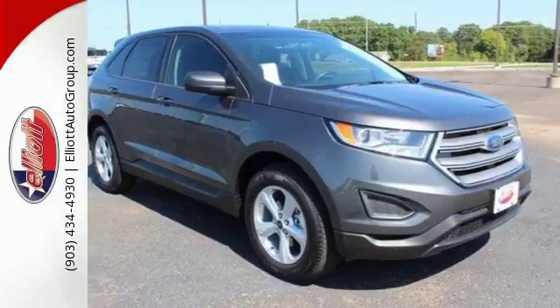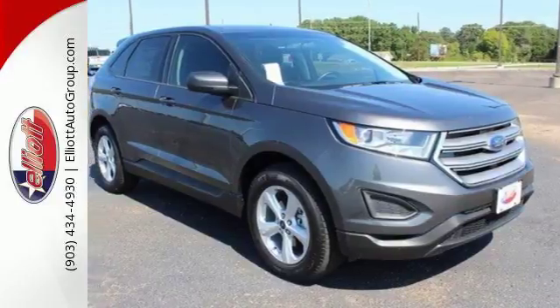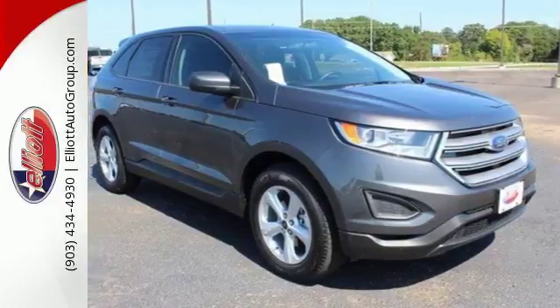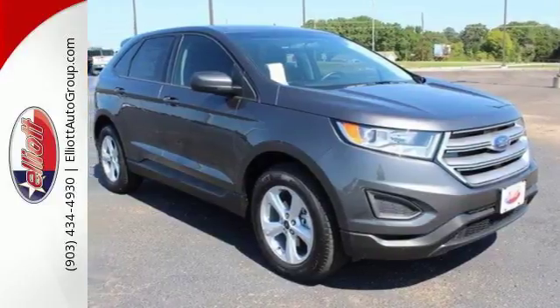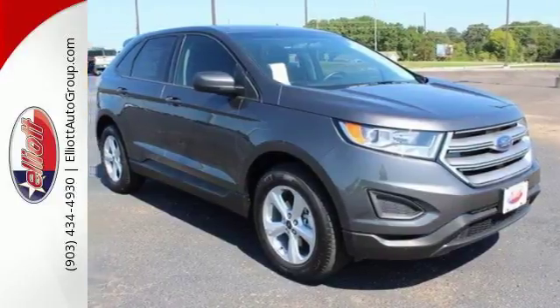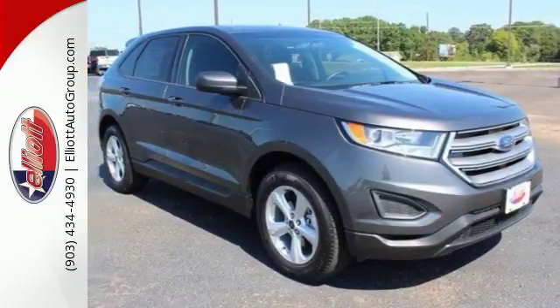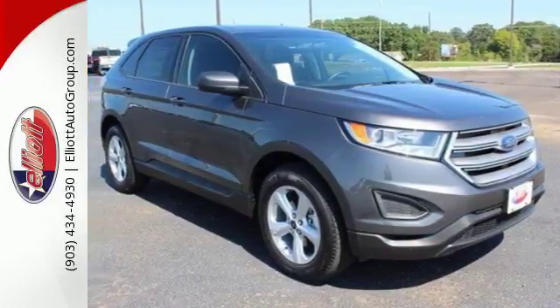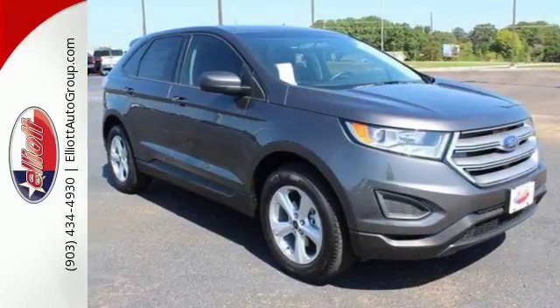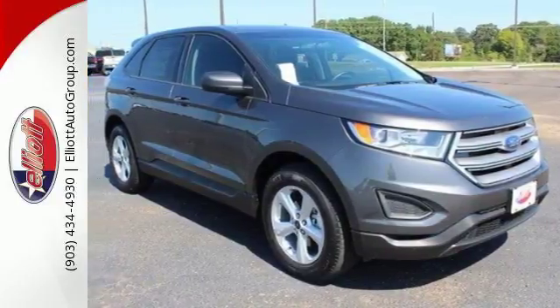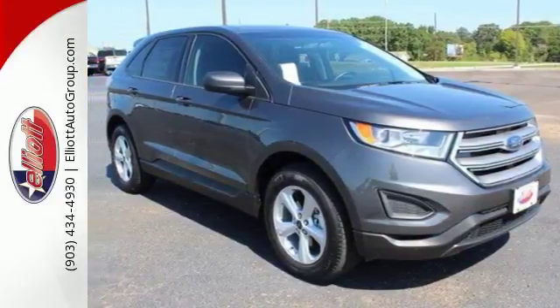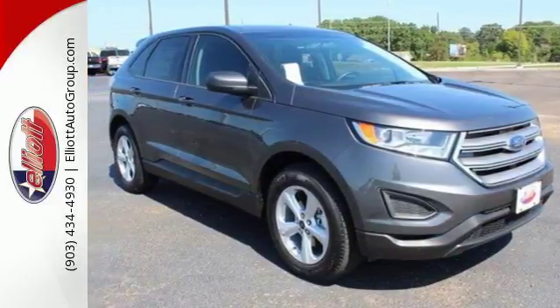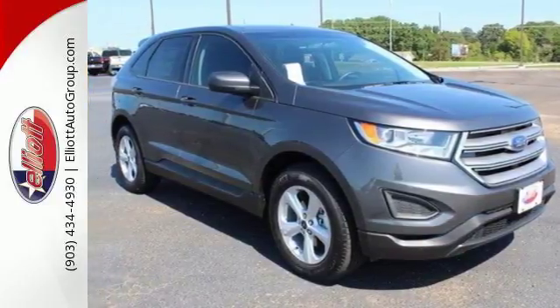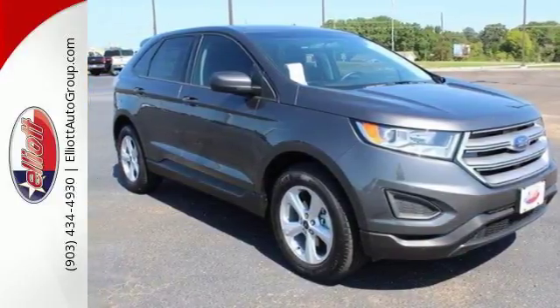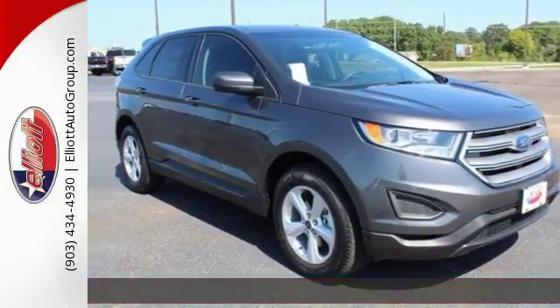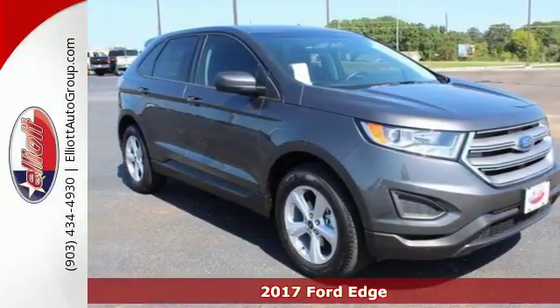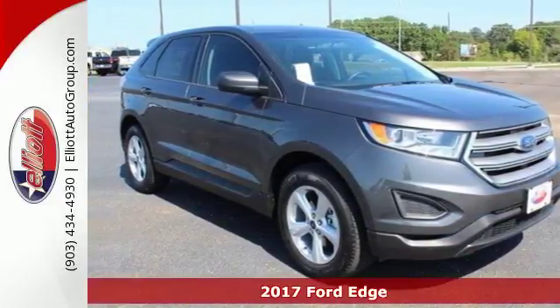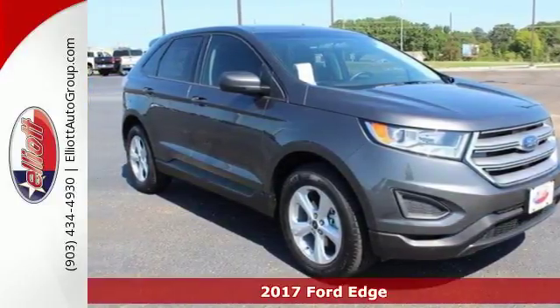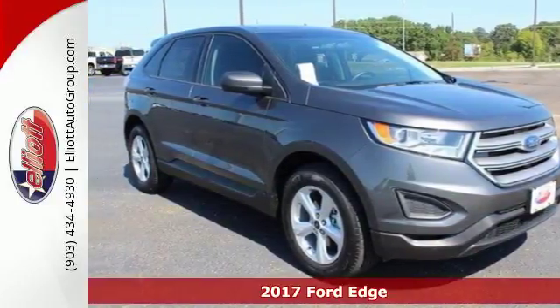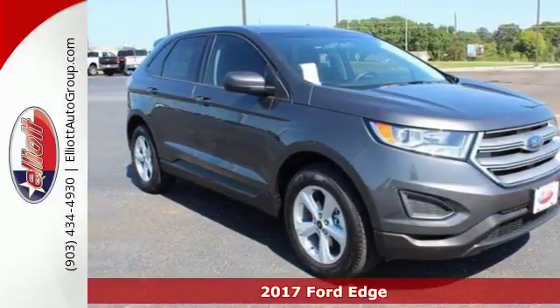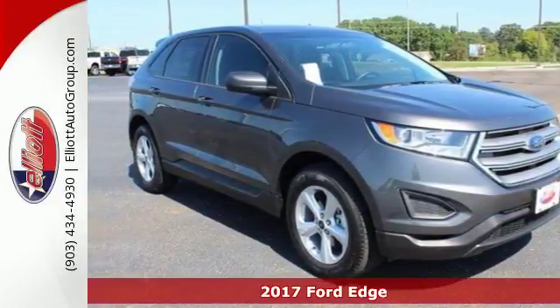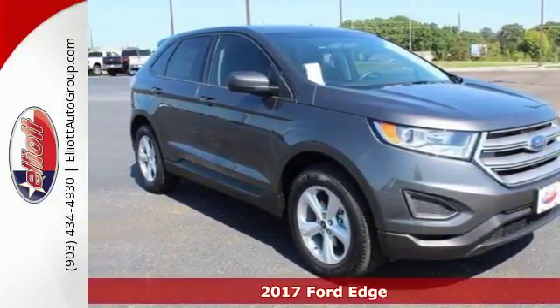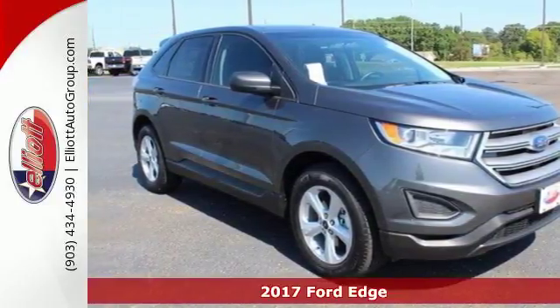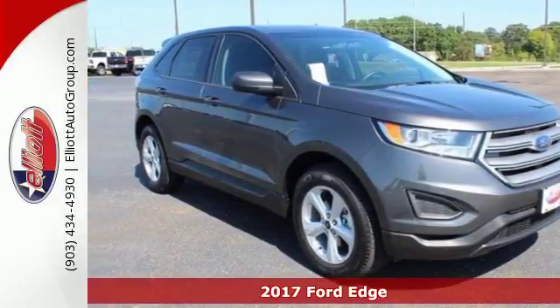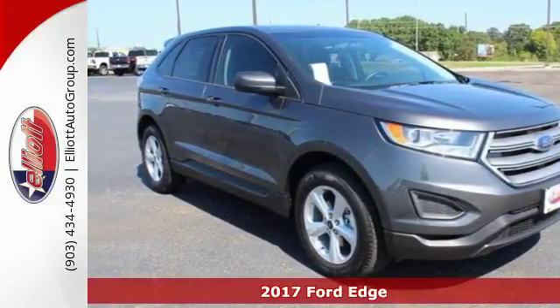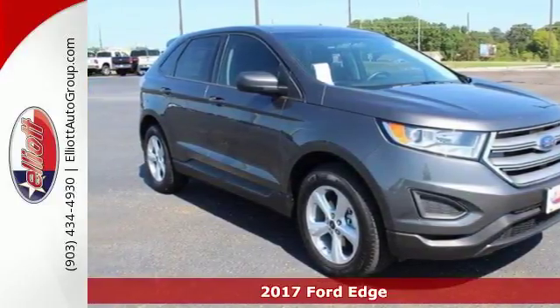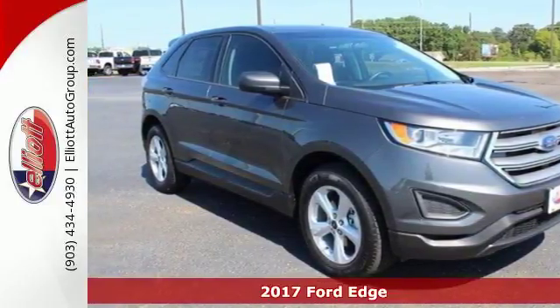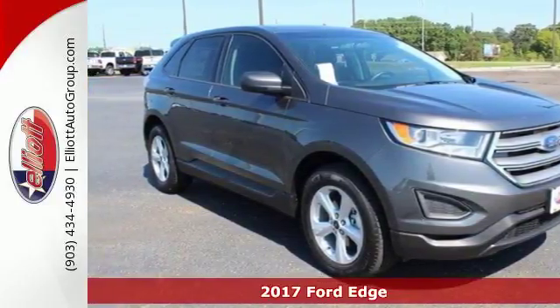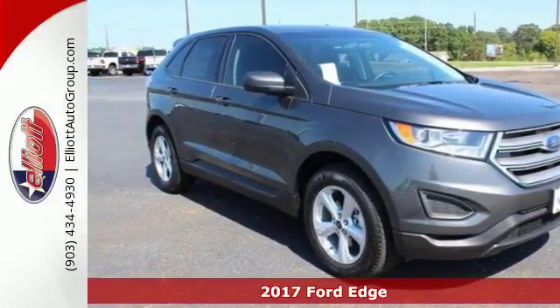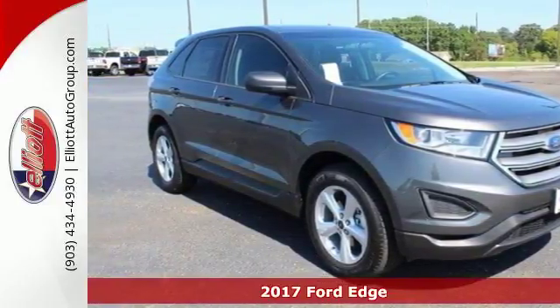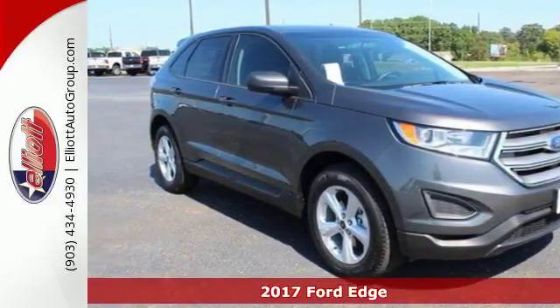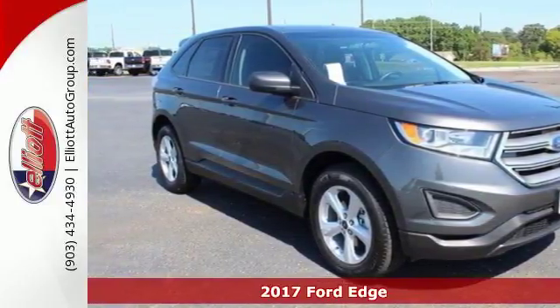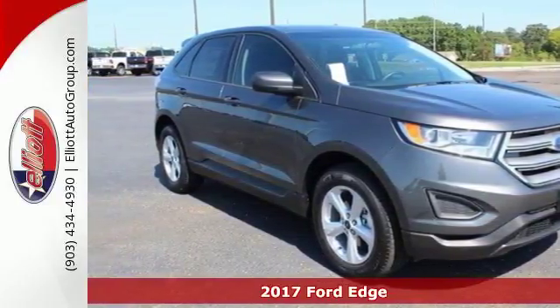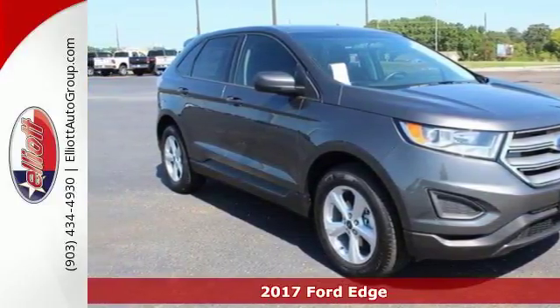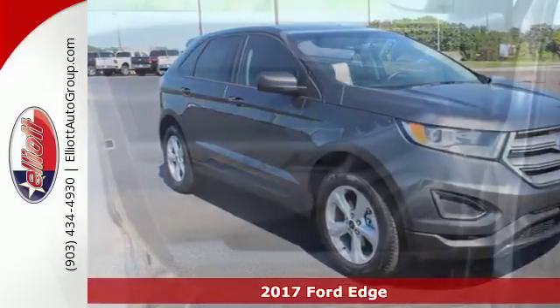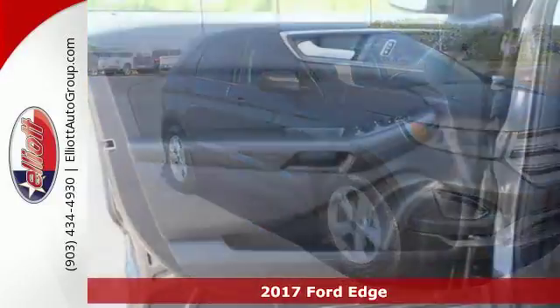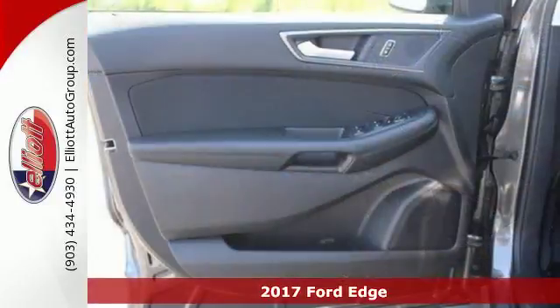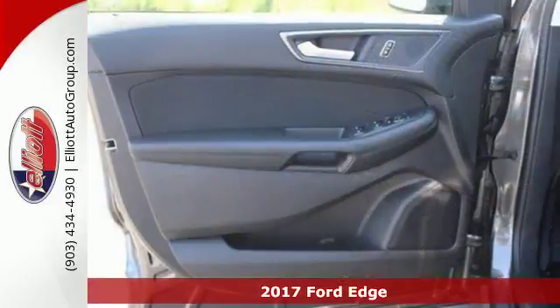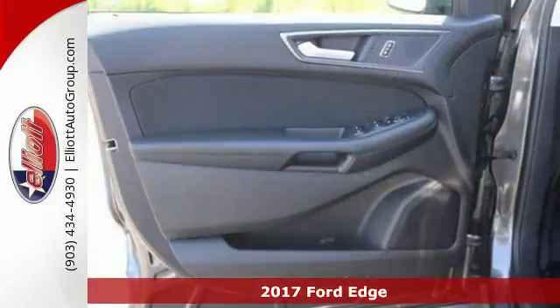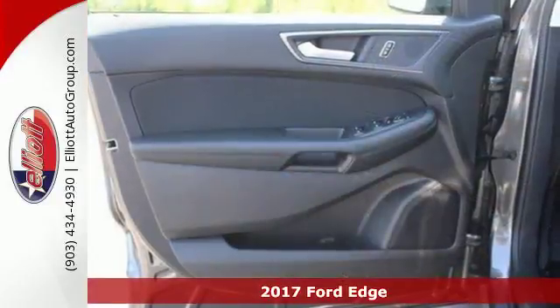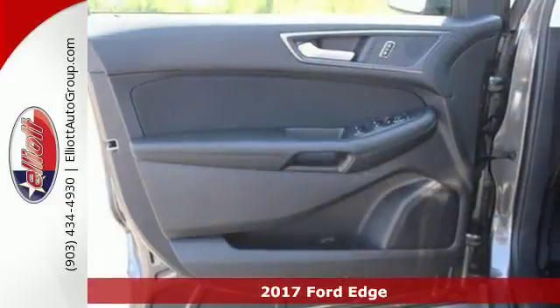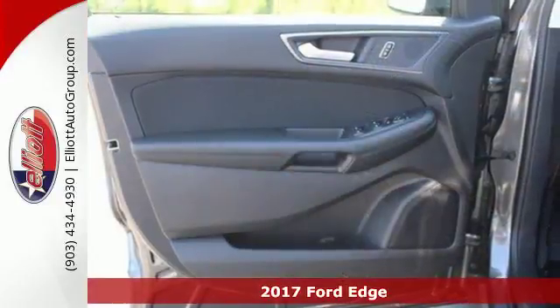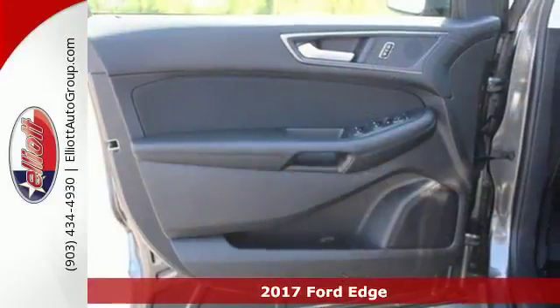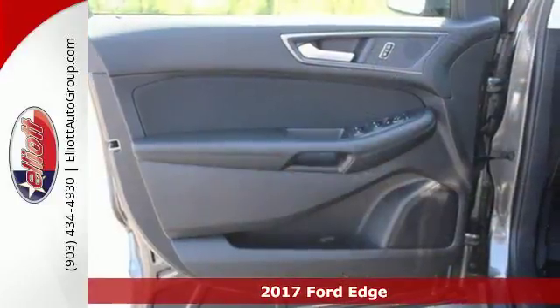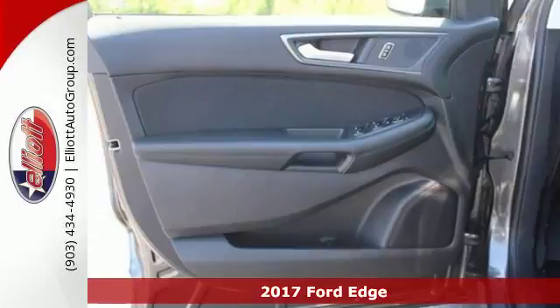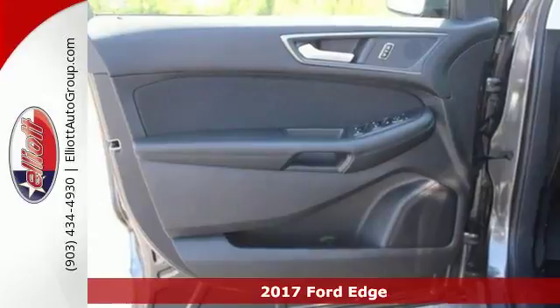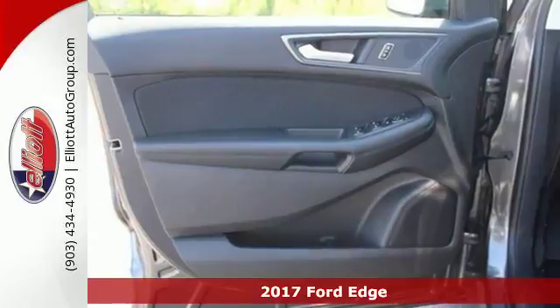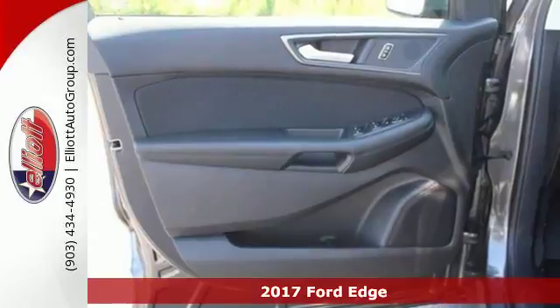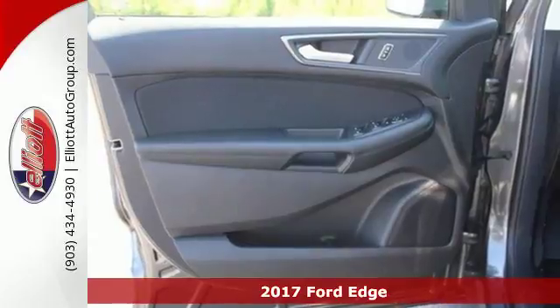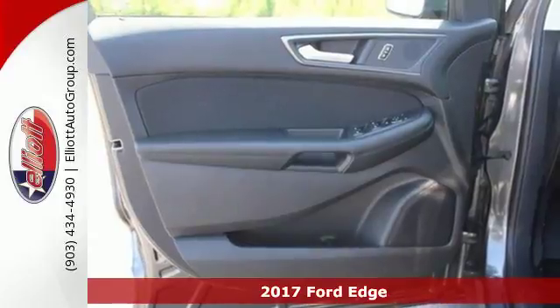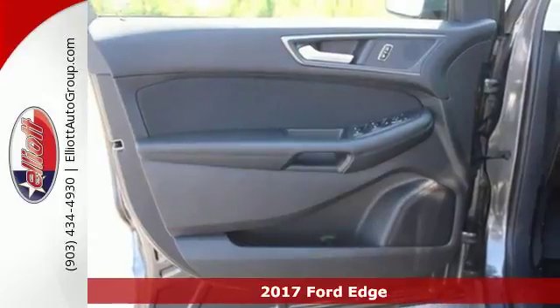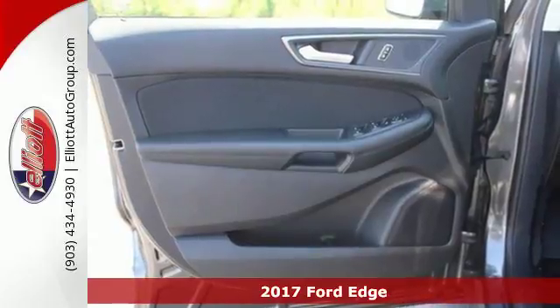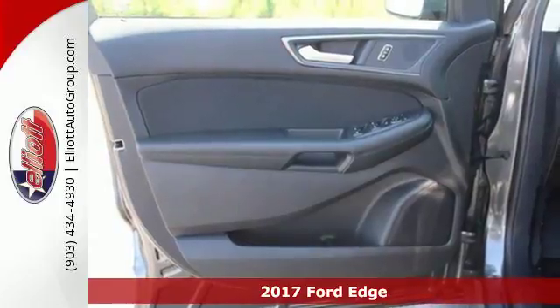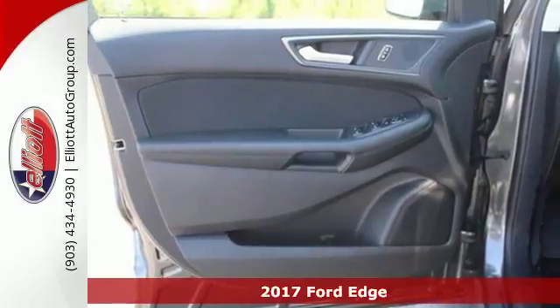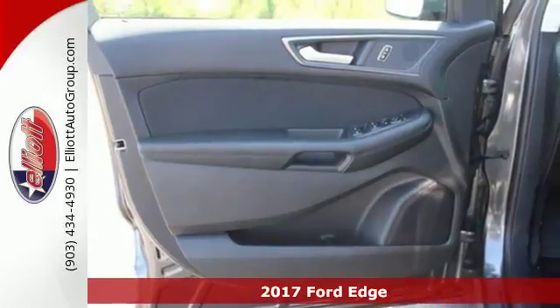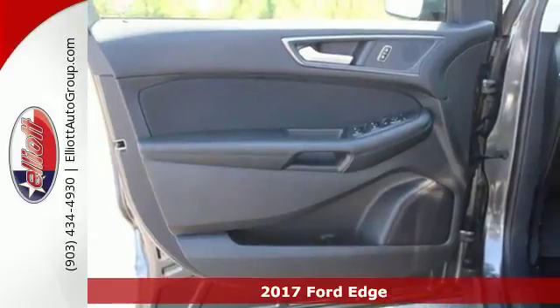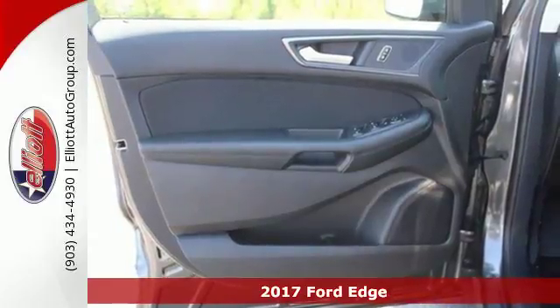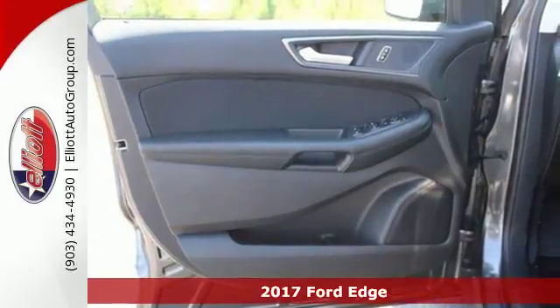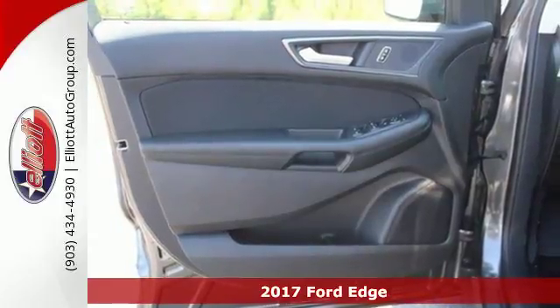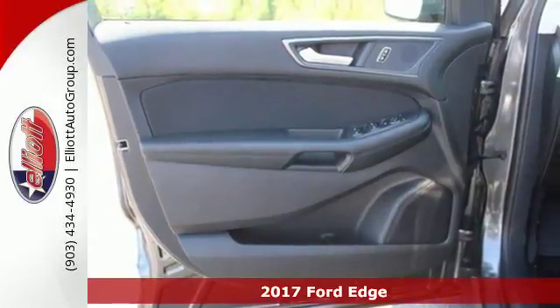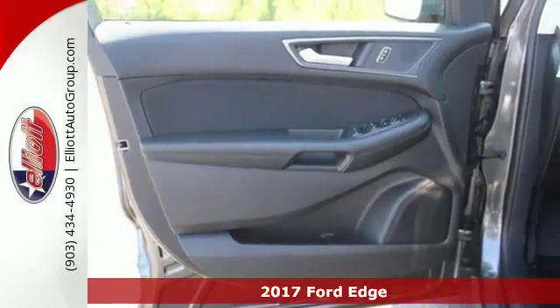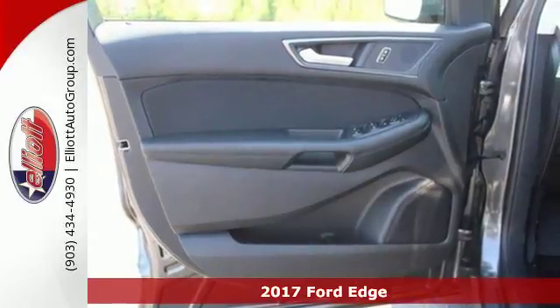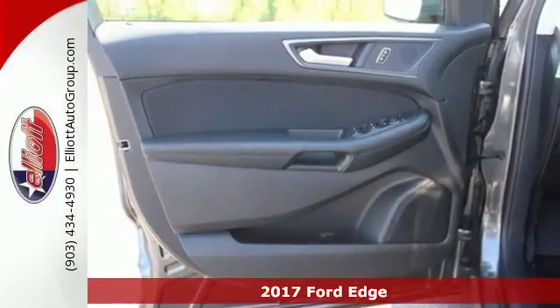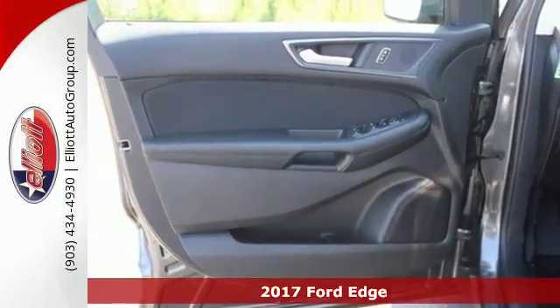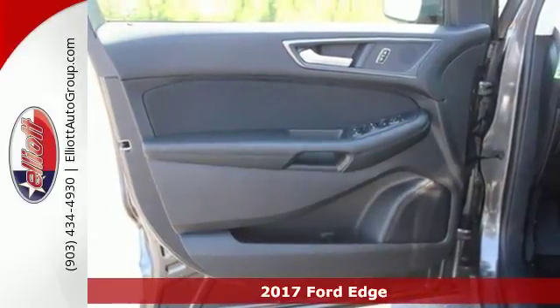Here's a 2017 Ford Edge. This handsome Edge delivers amazing power, technology and safety.